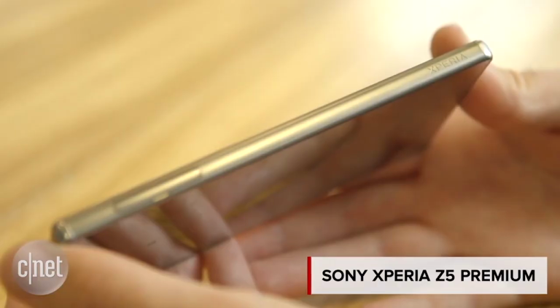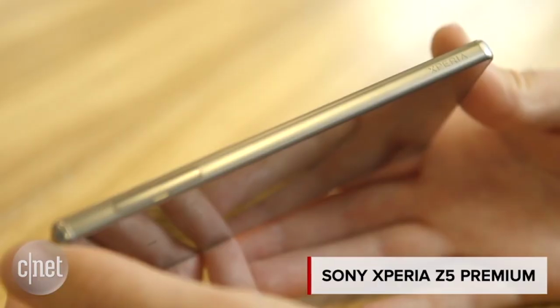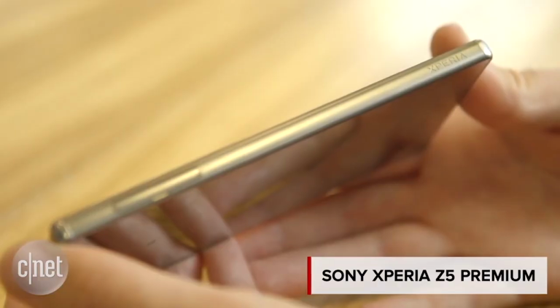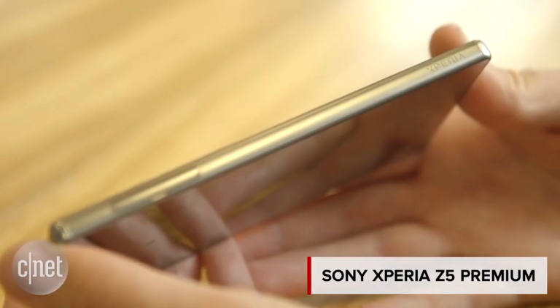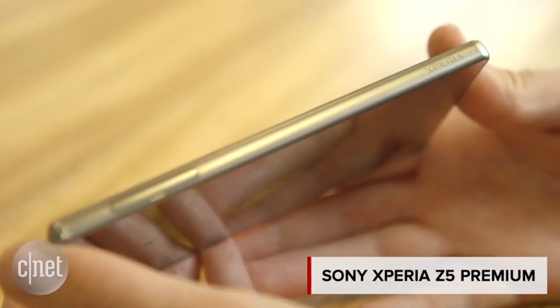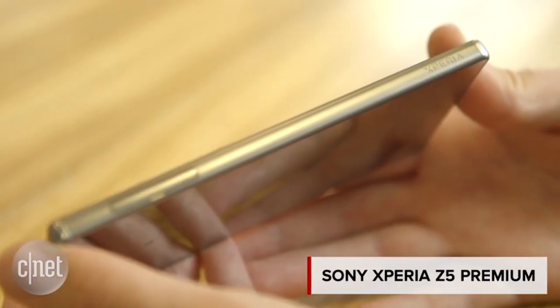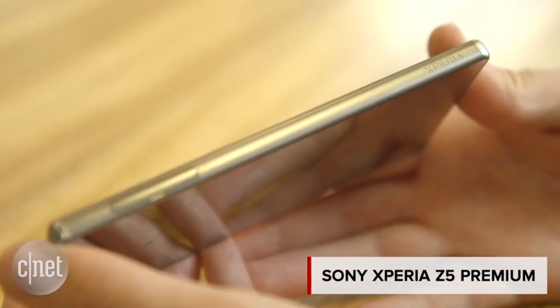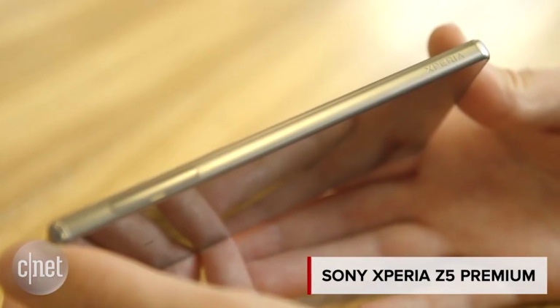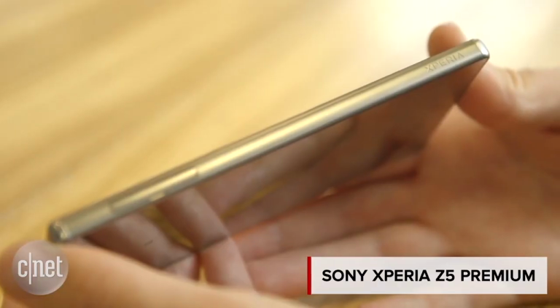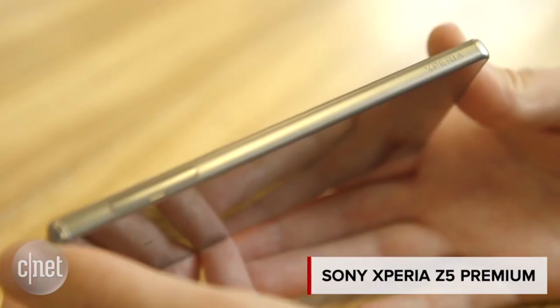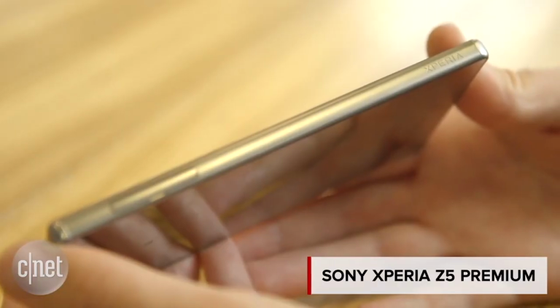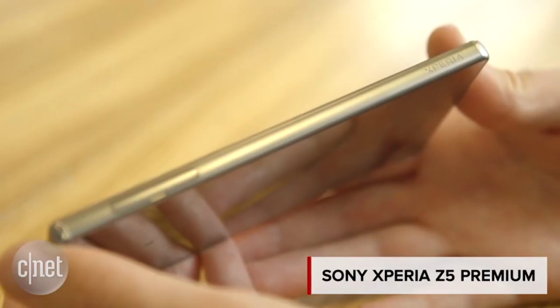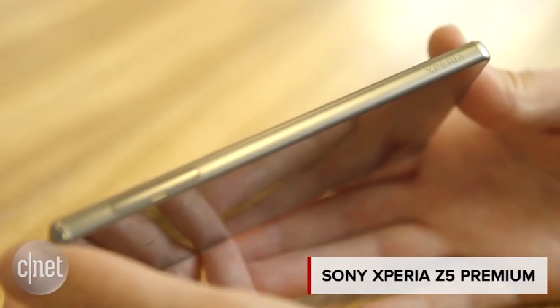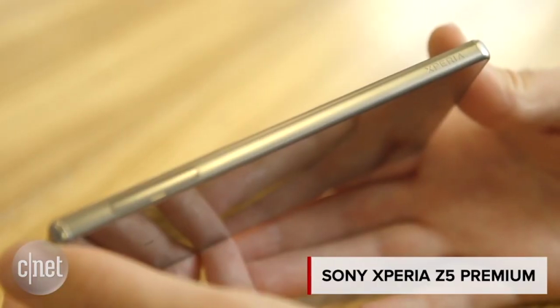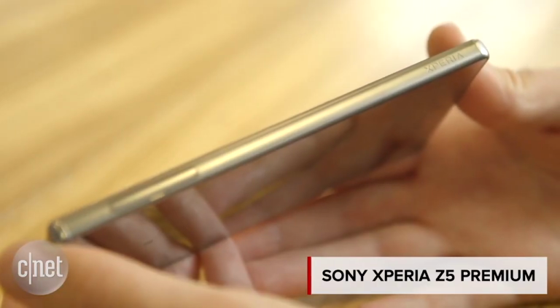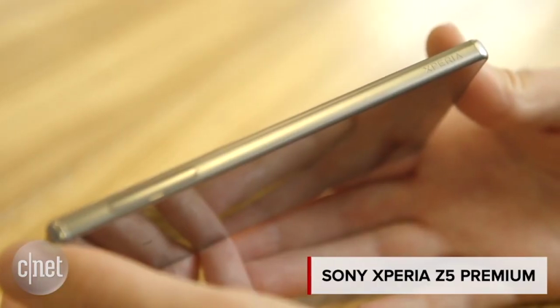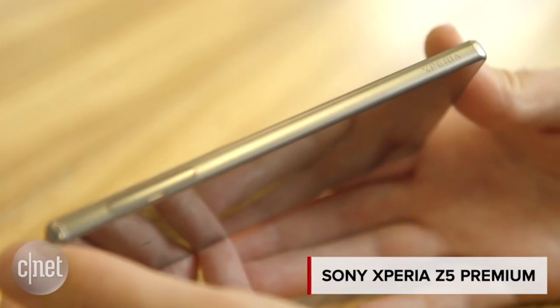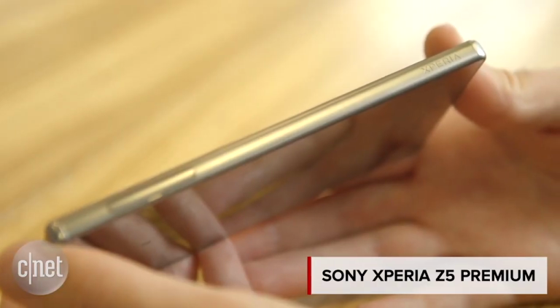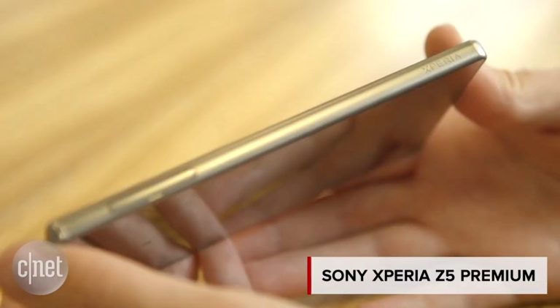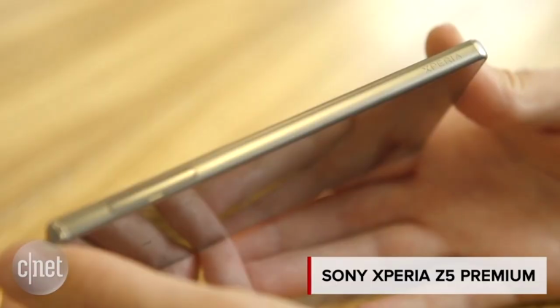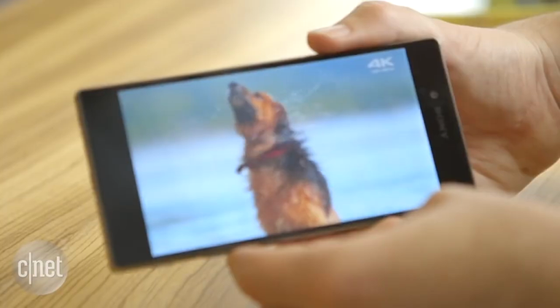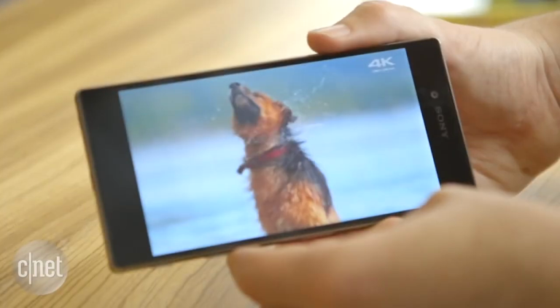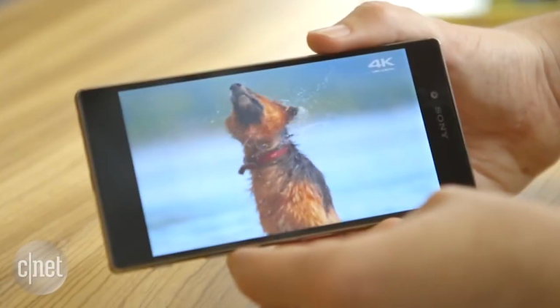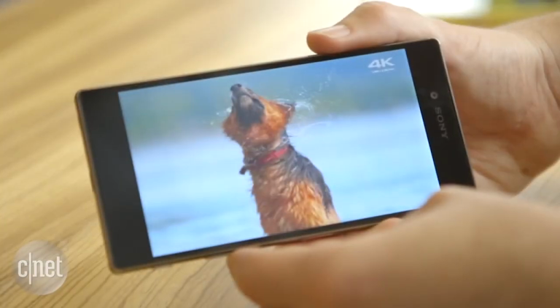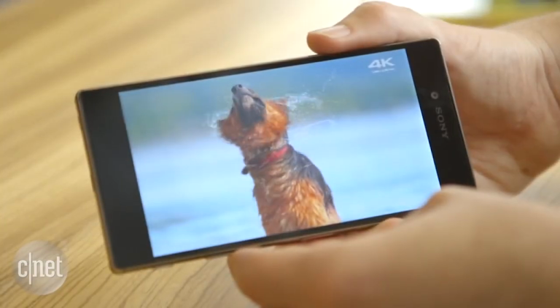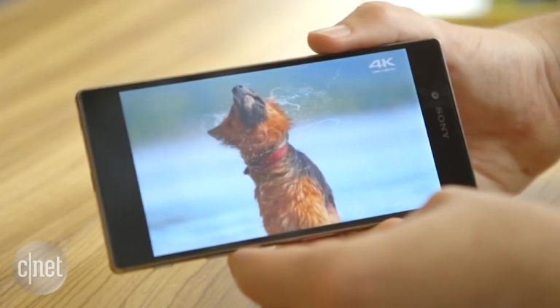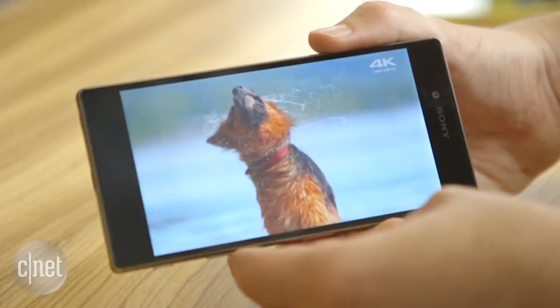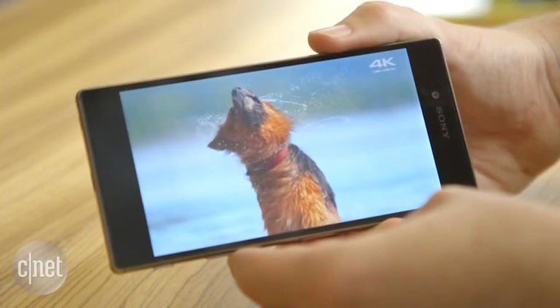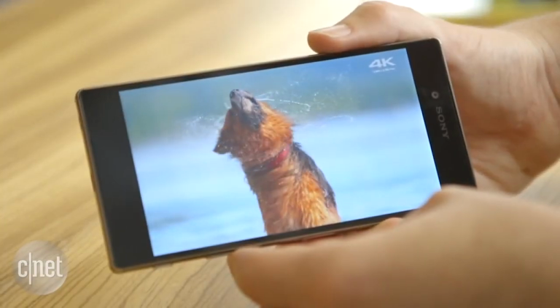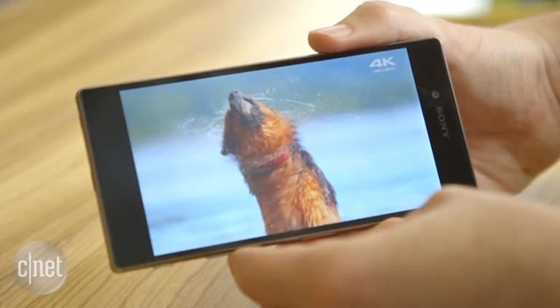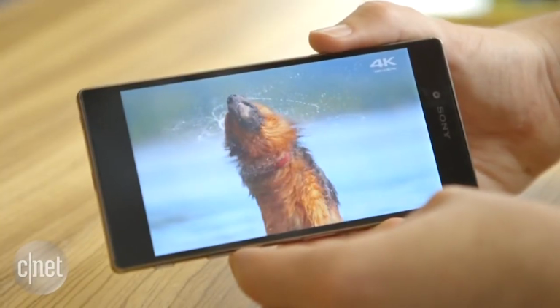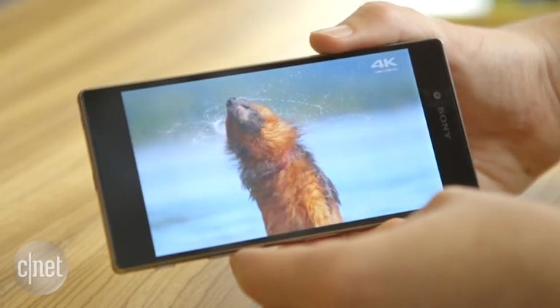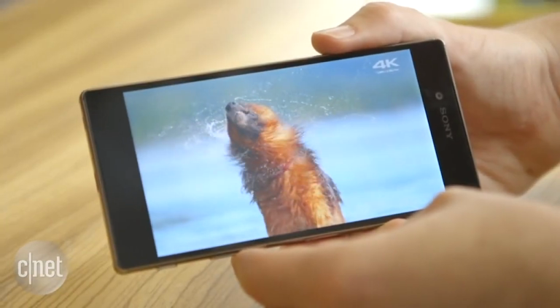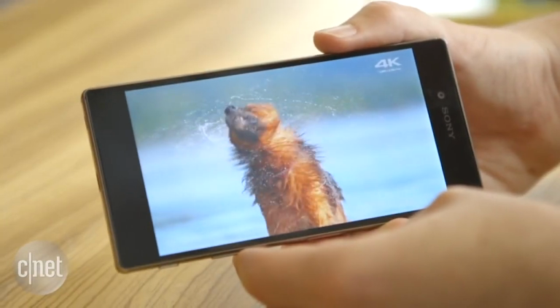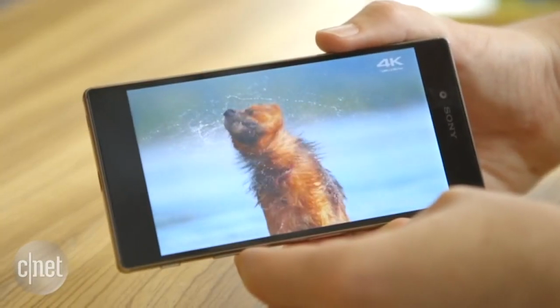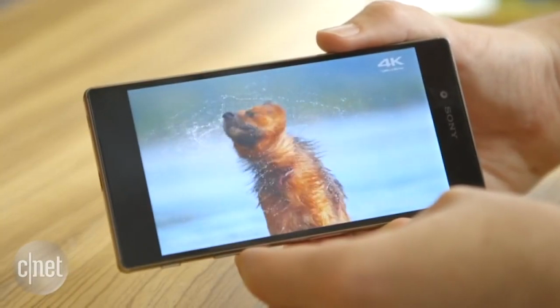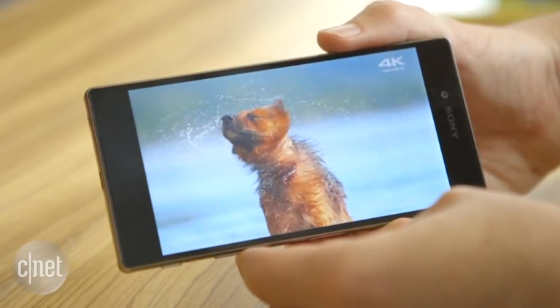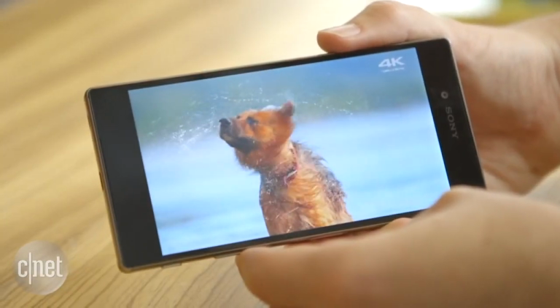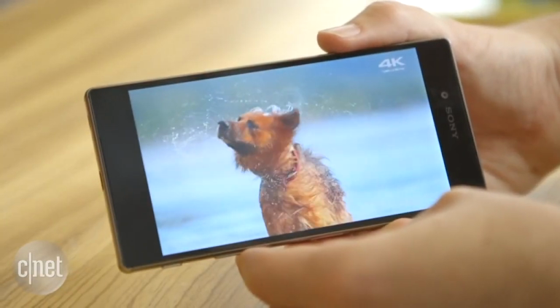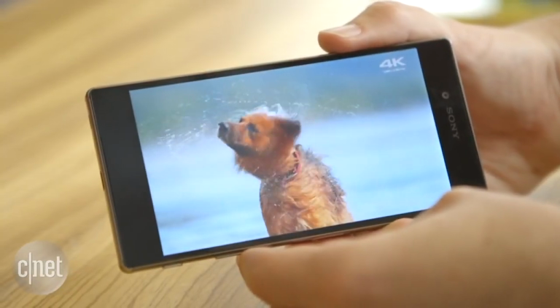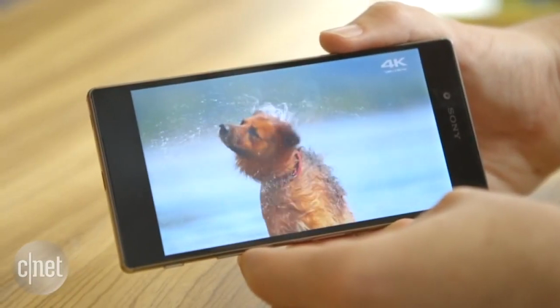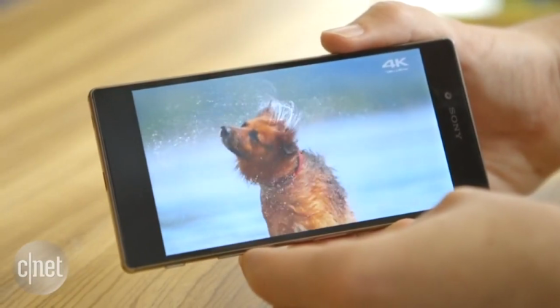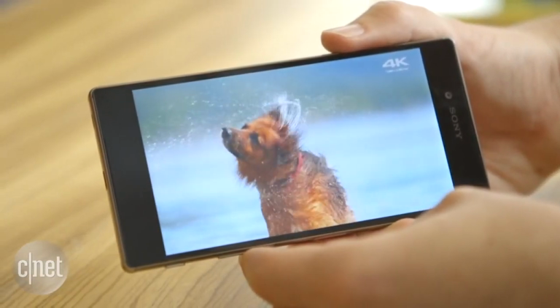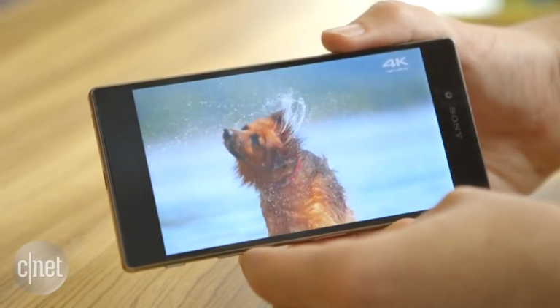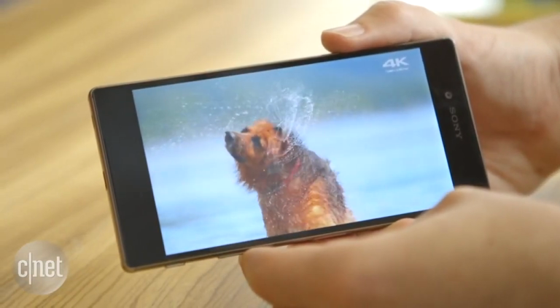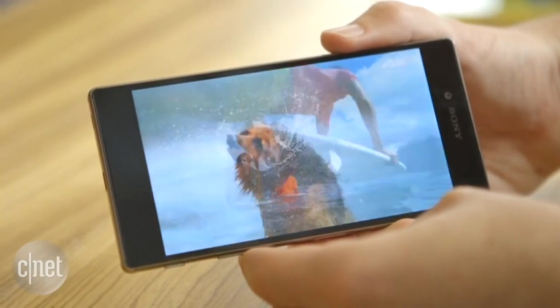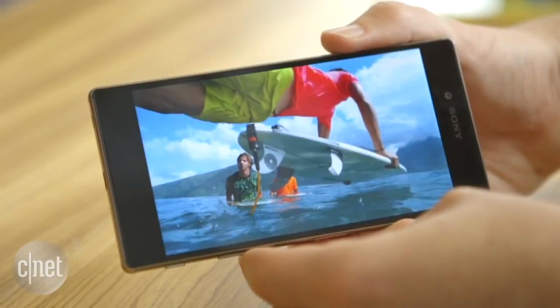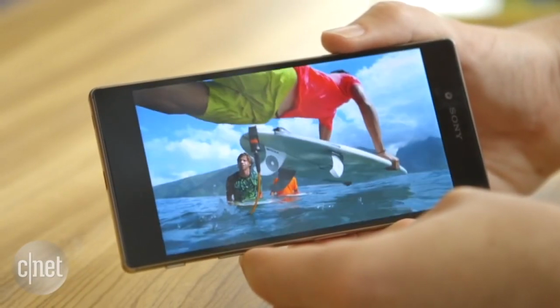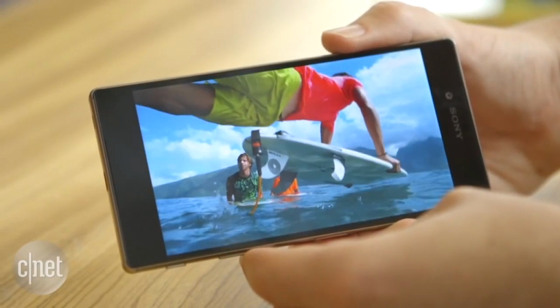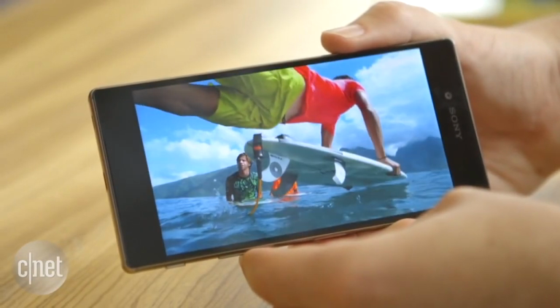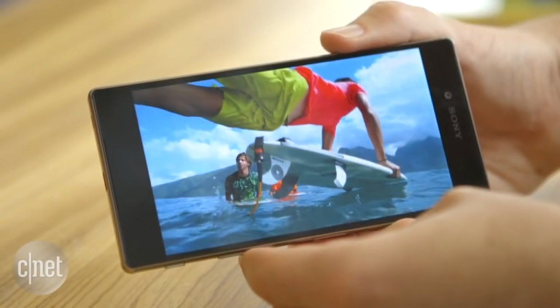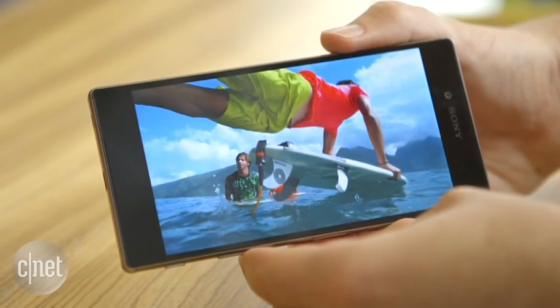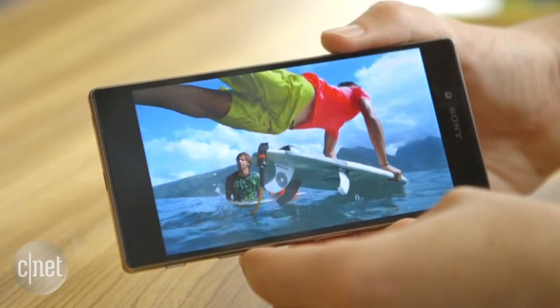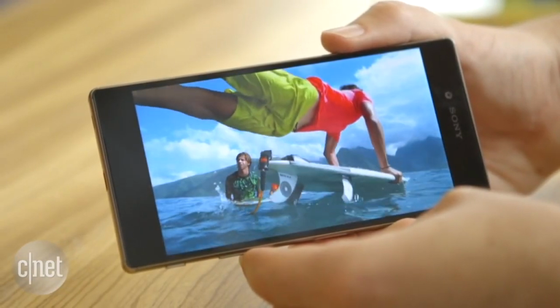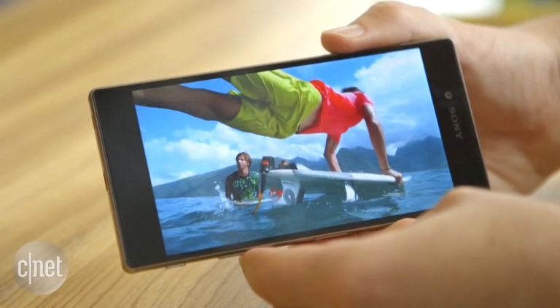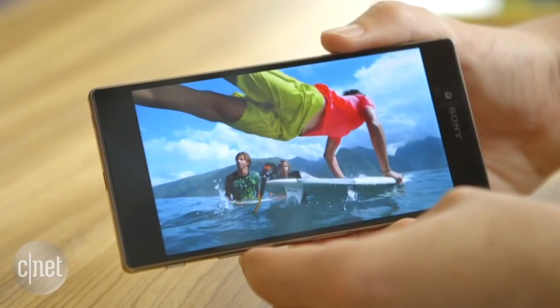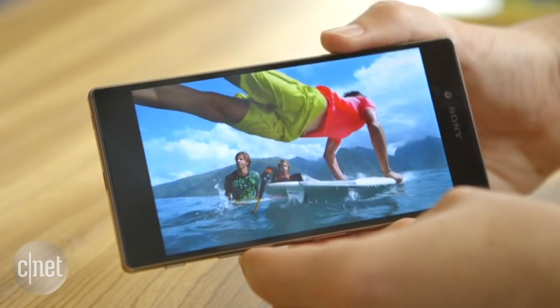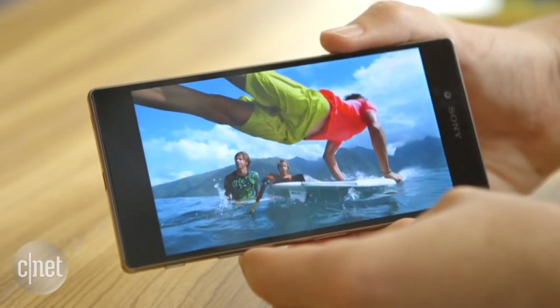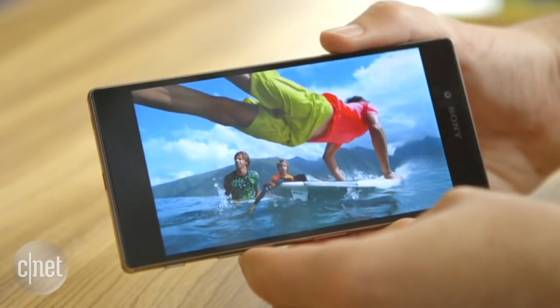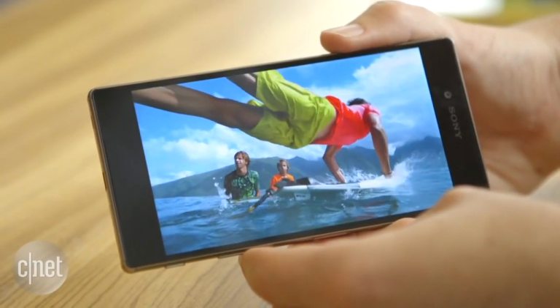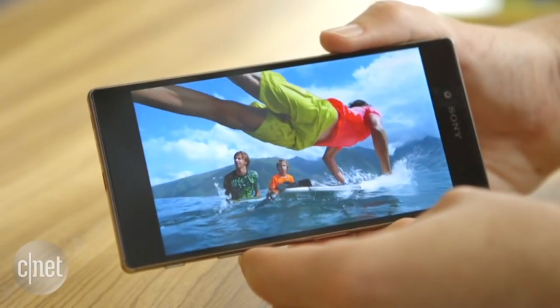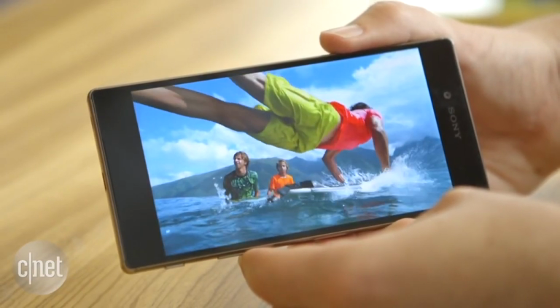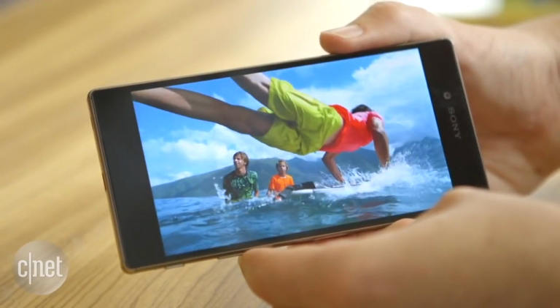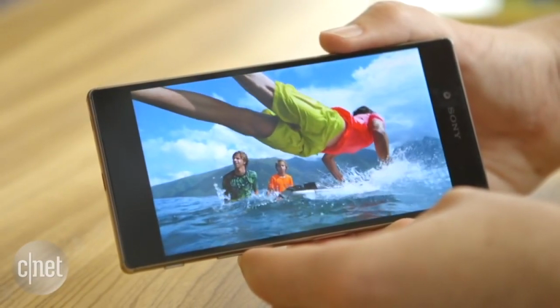If you want something even bigger and flashier, check out Sony's Xperia Z5 Premium which has a bonkers 4K display.